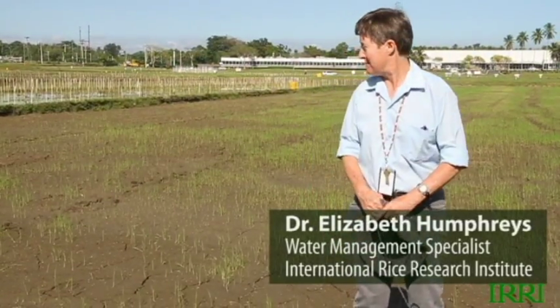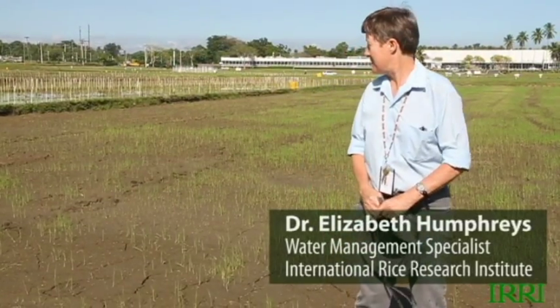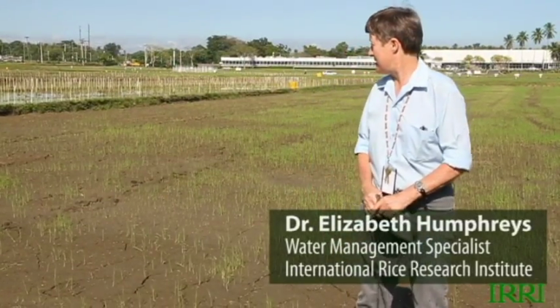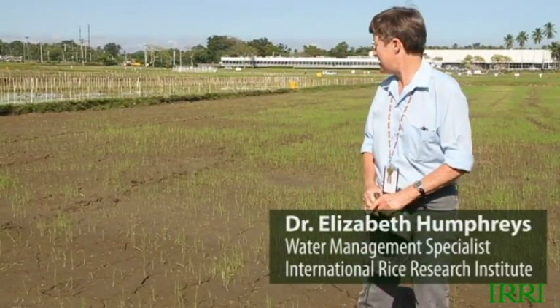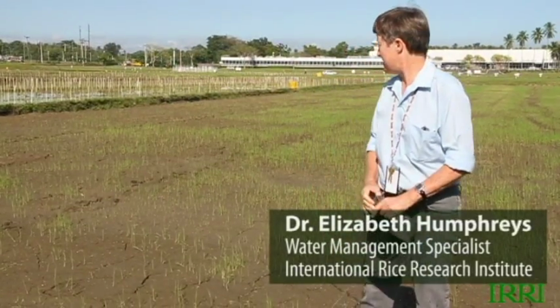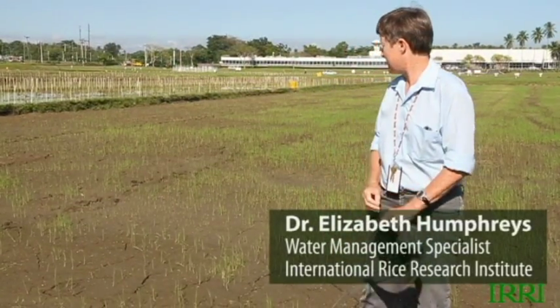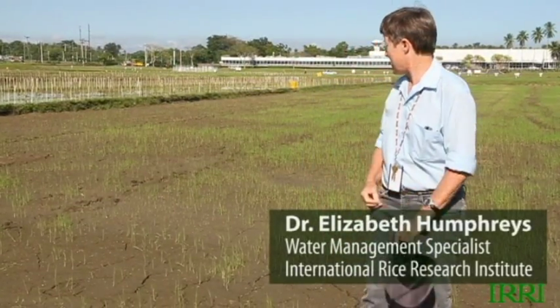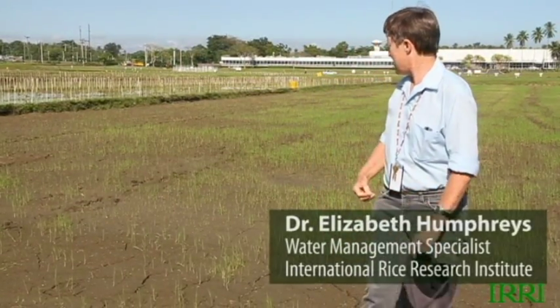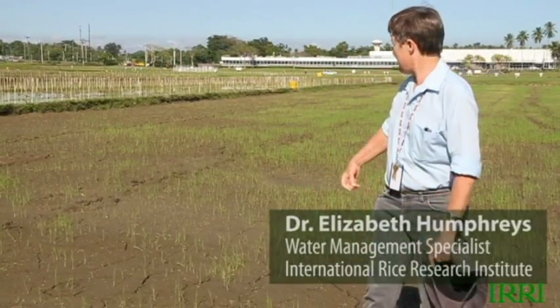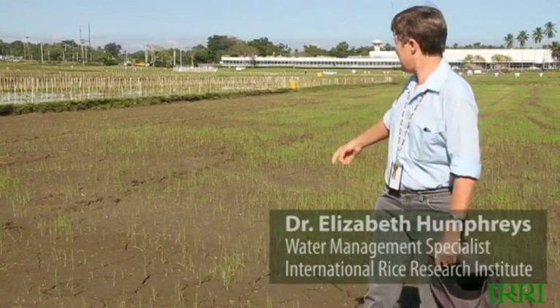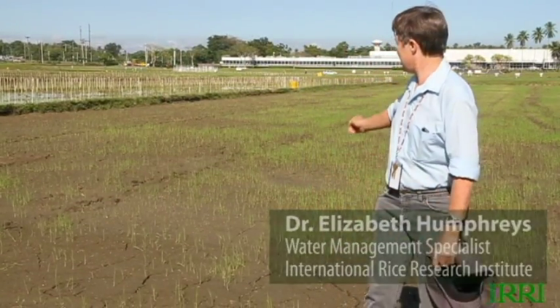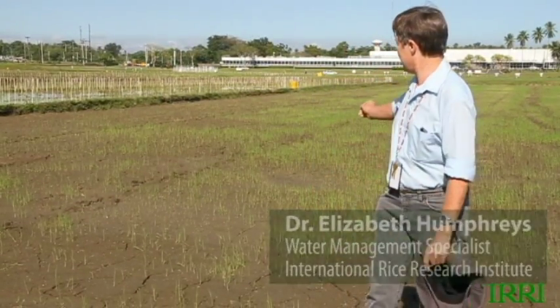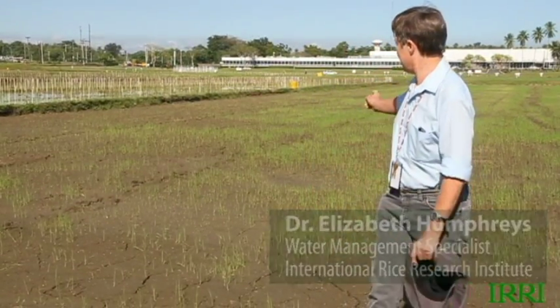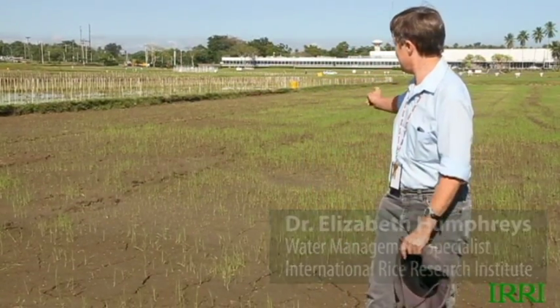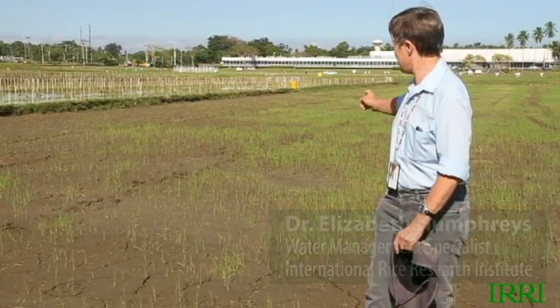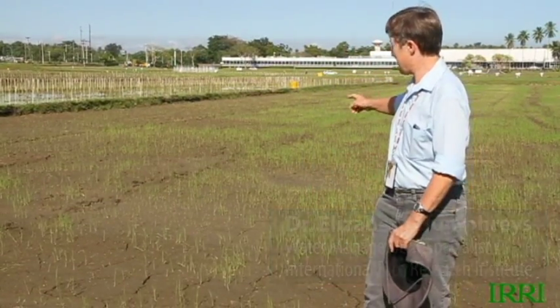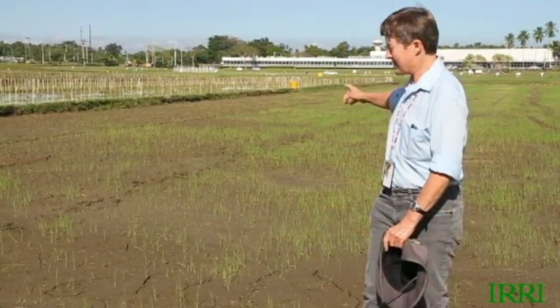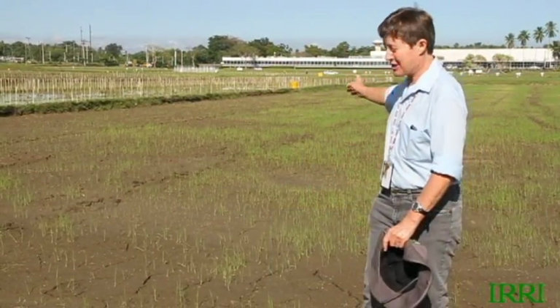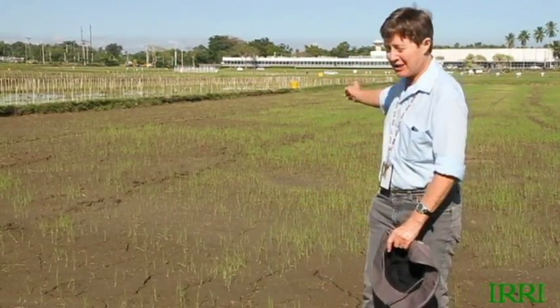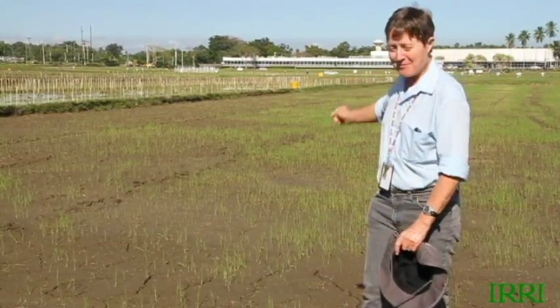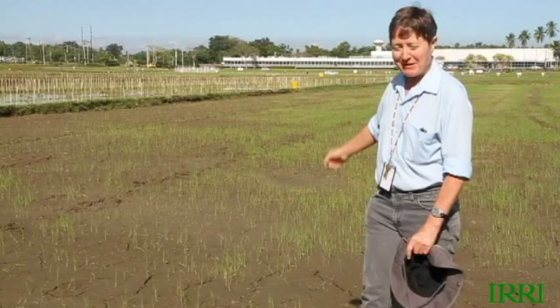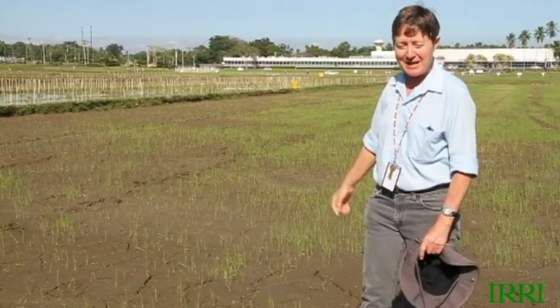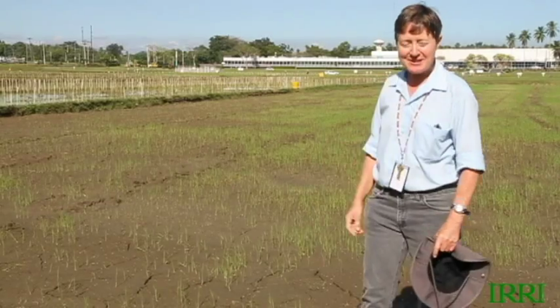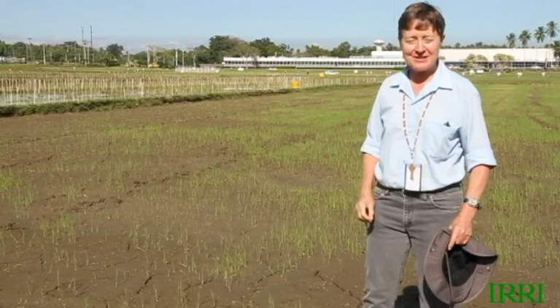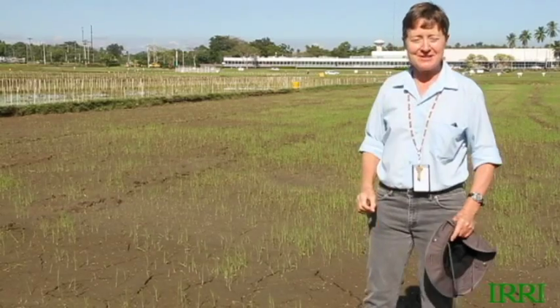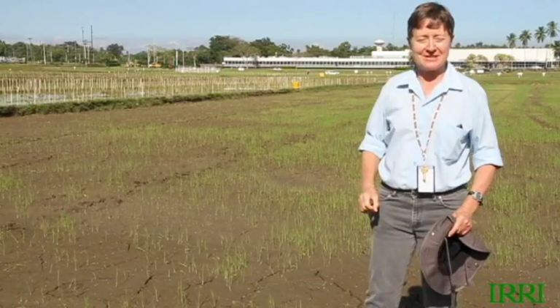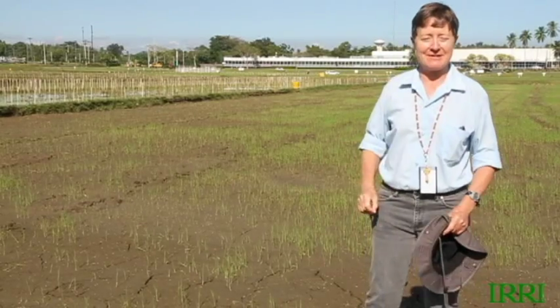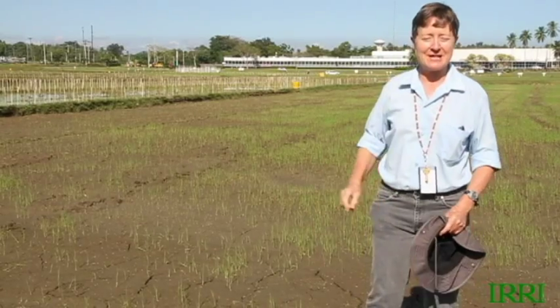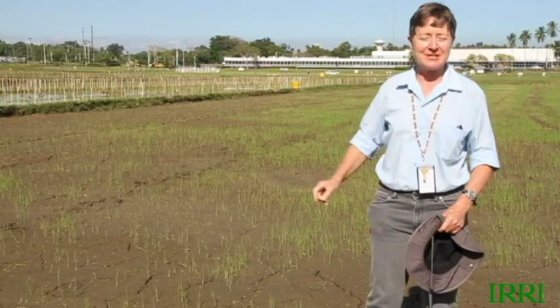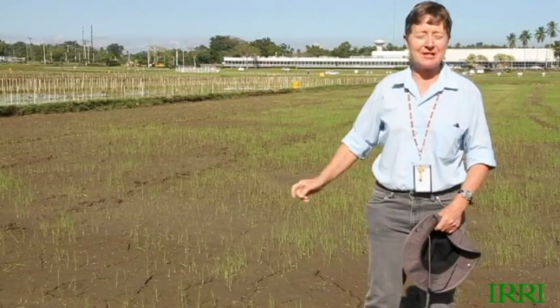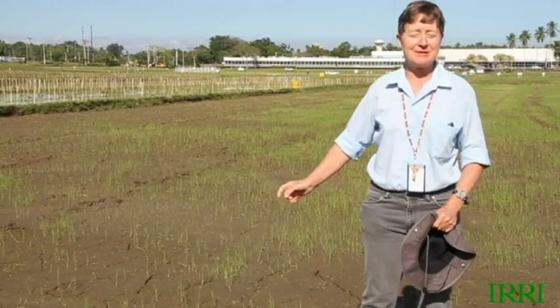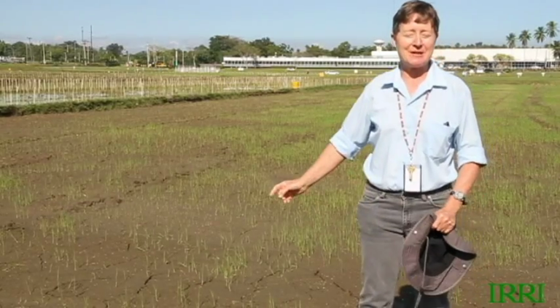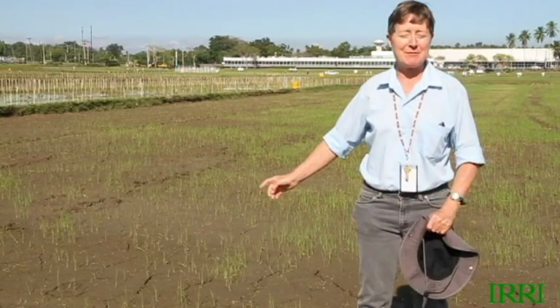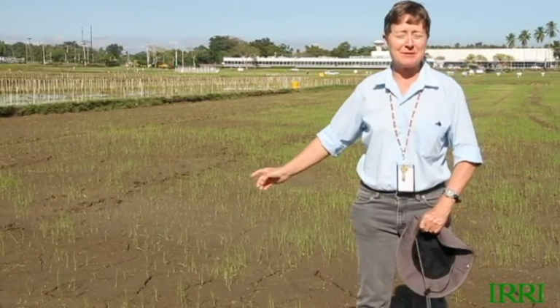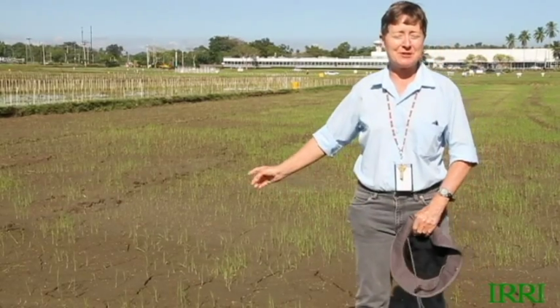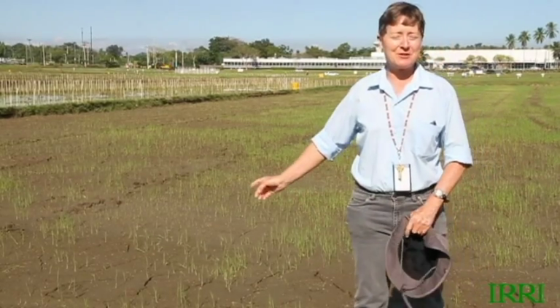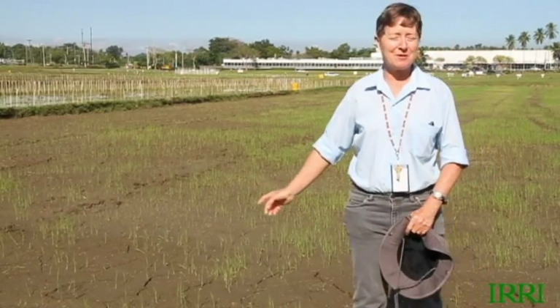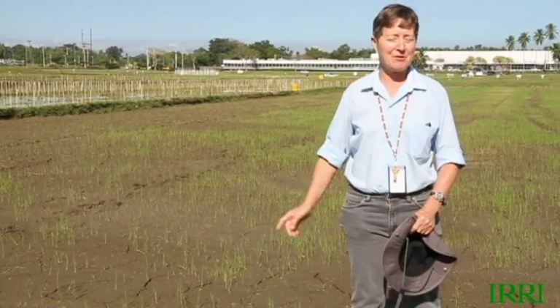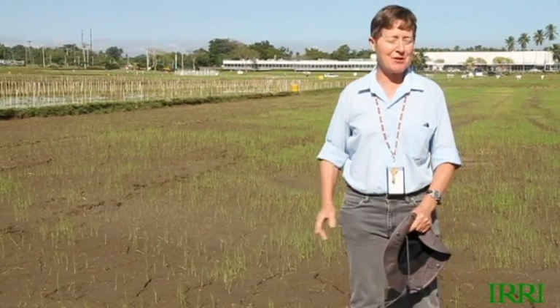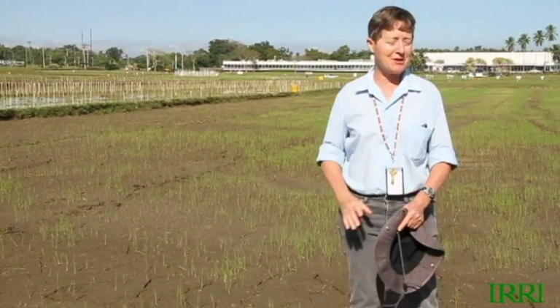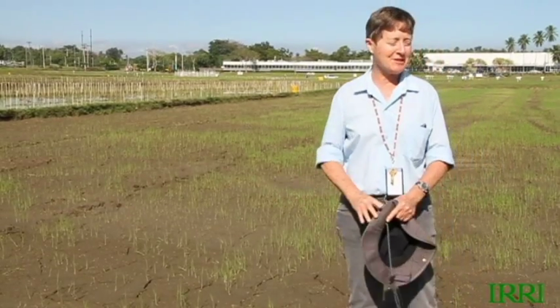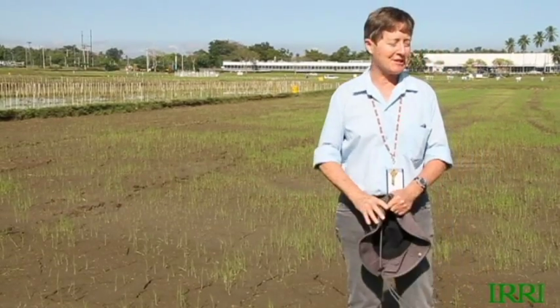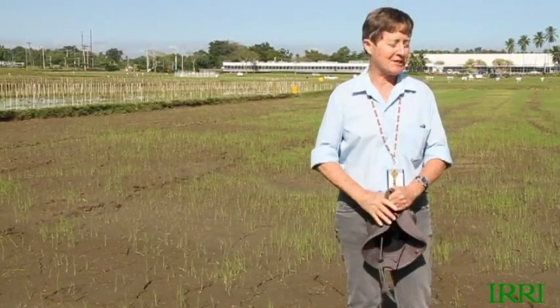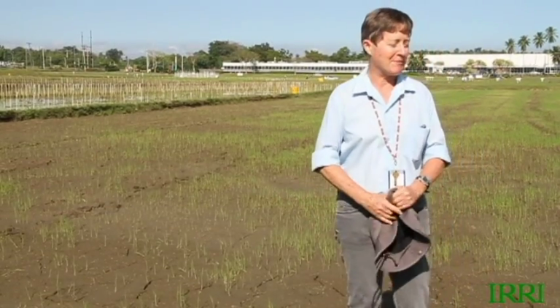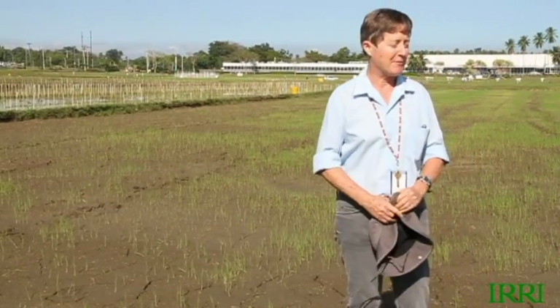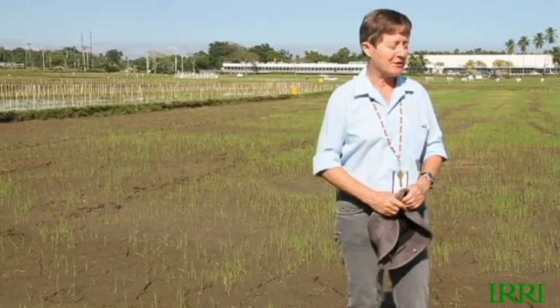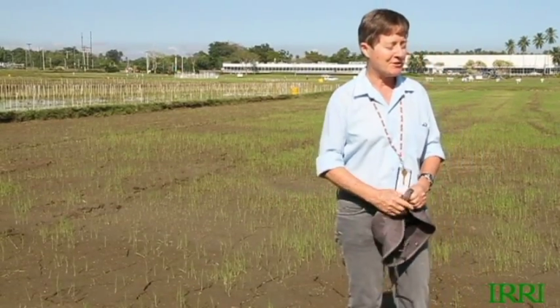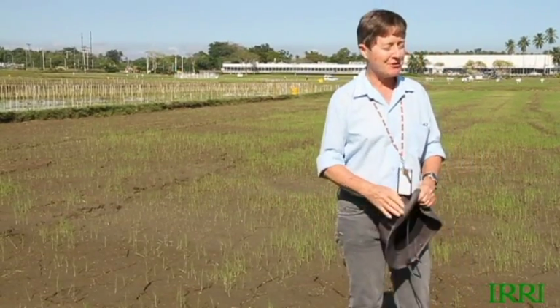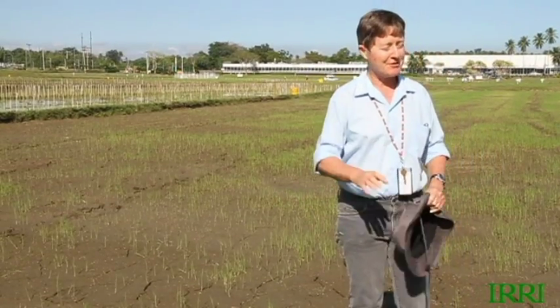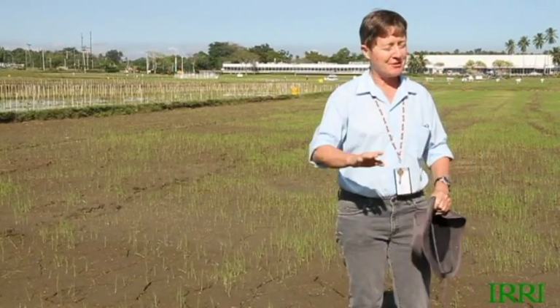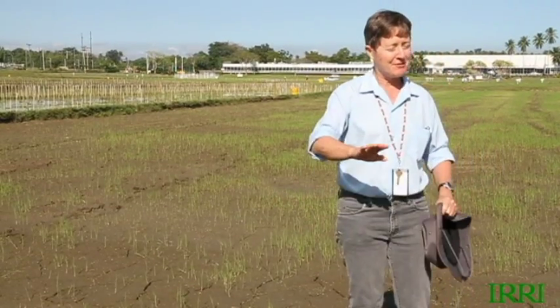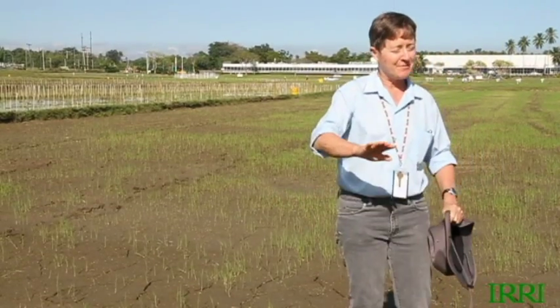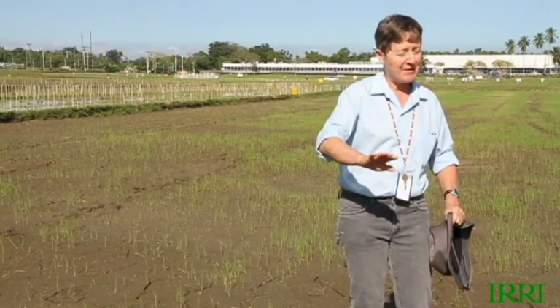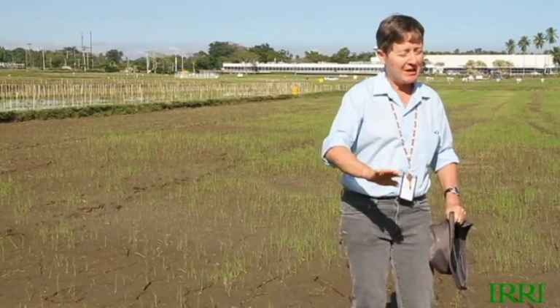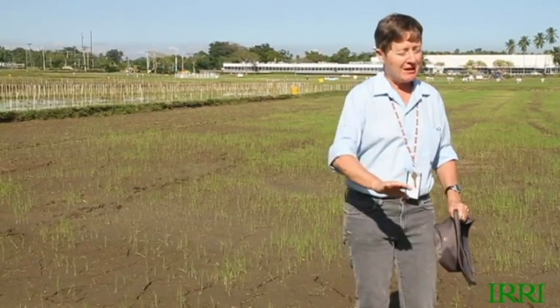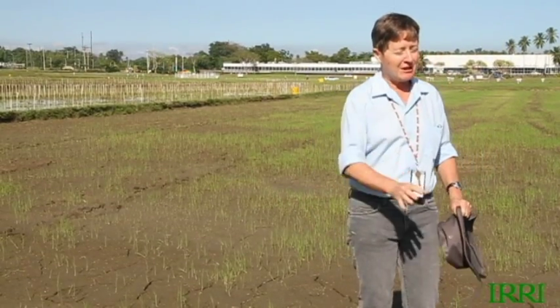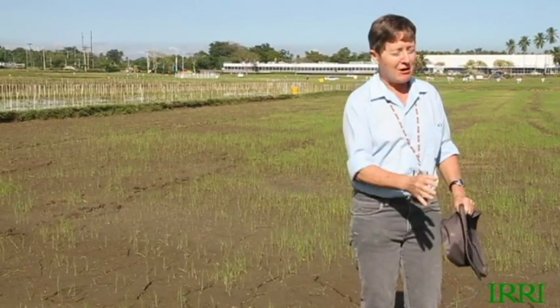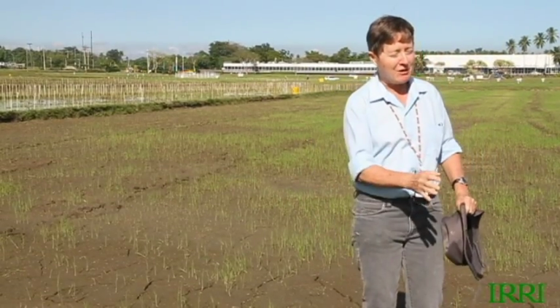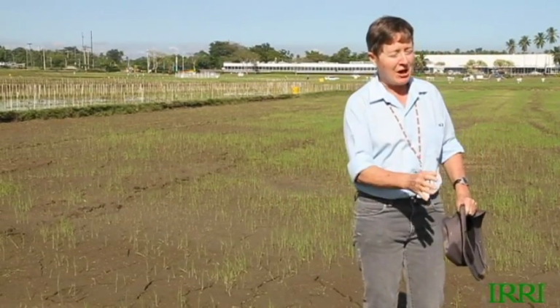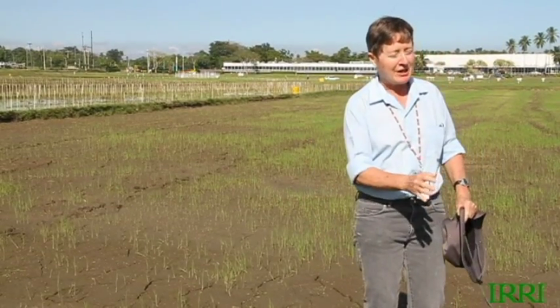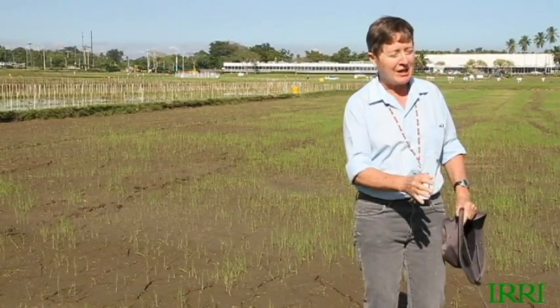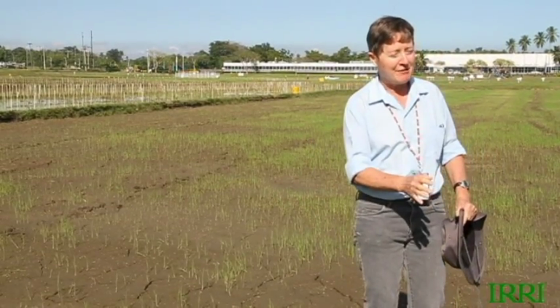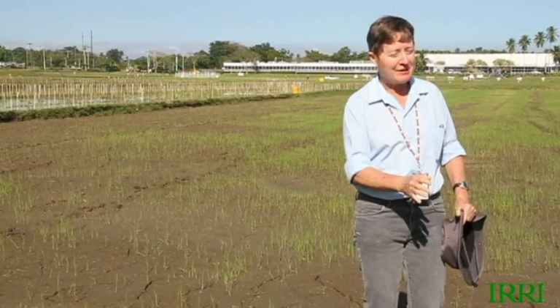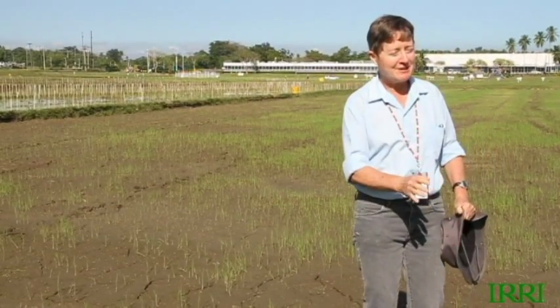Establishment is a bit patchy in places. Some of it's due to birds, and some of it's due to low-lying areas.